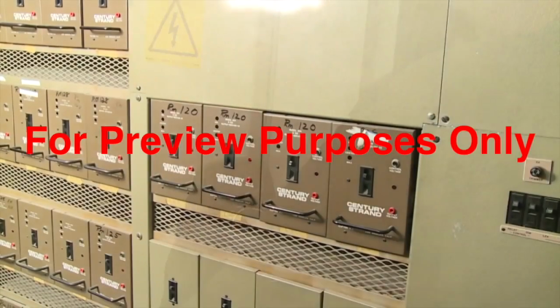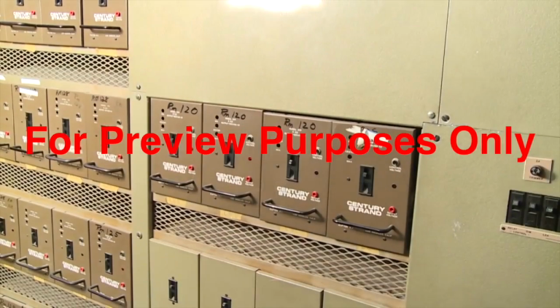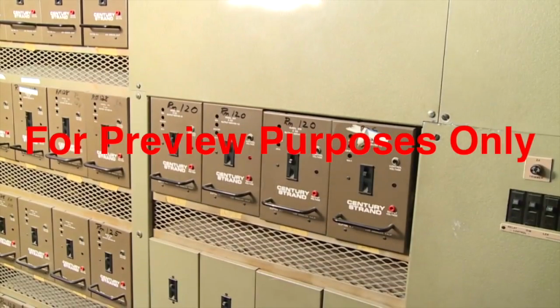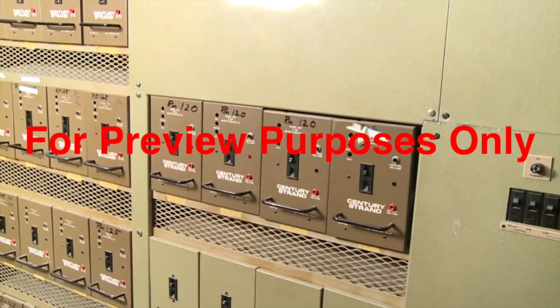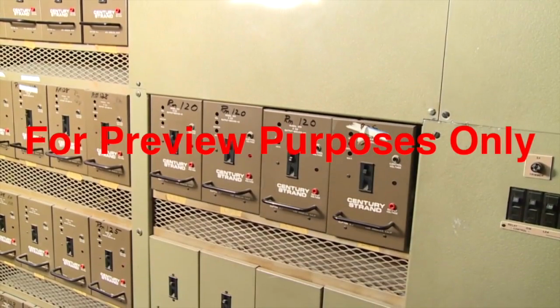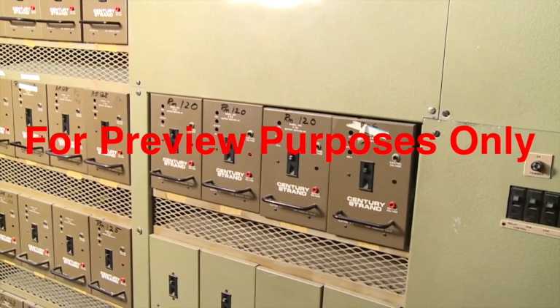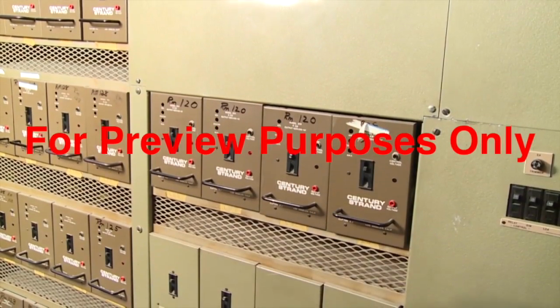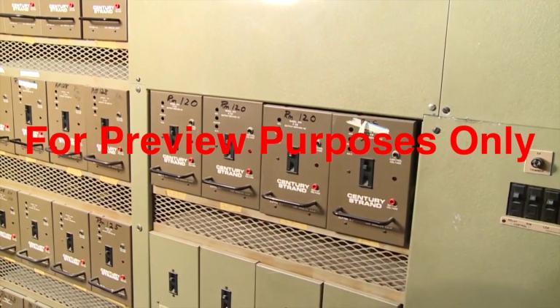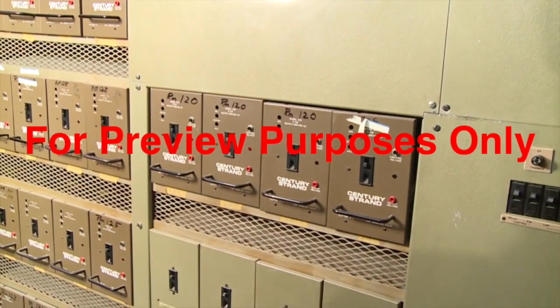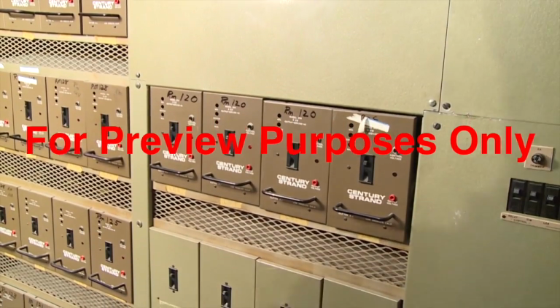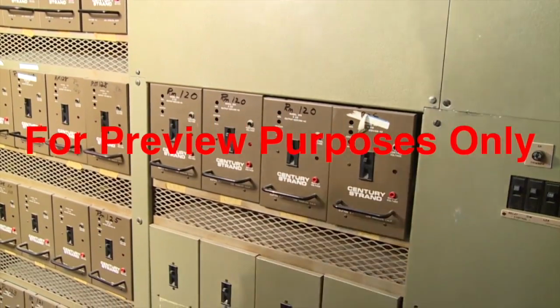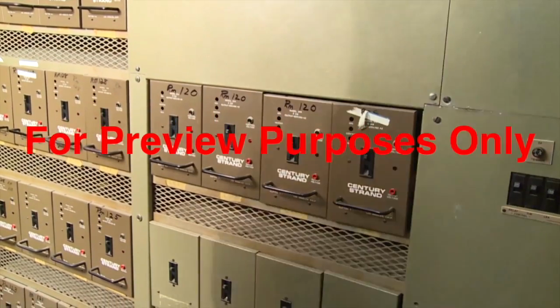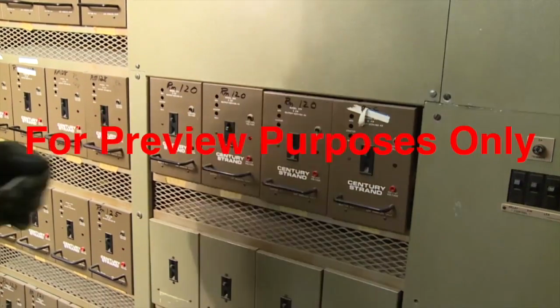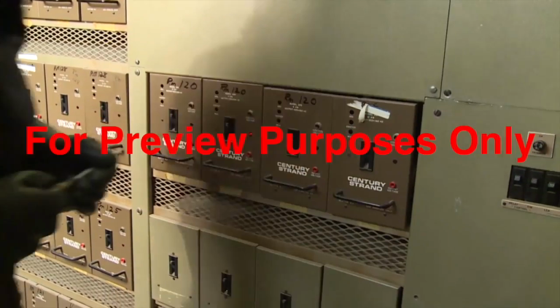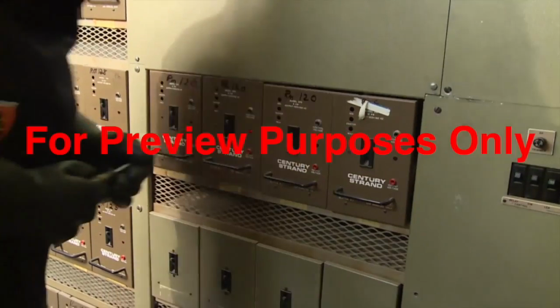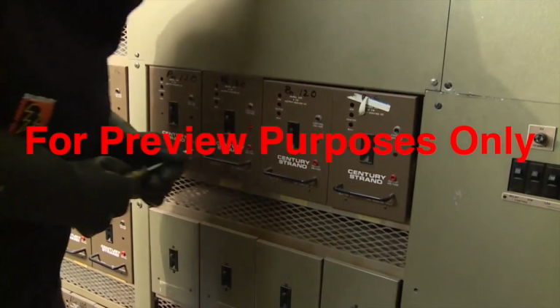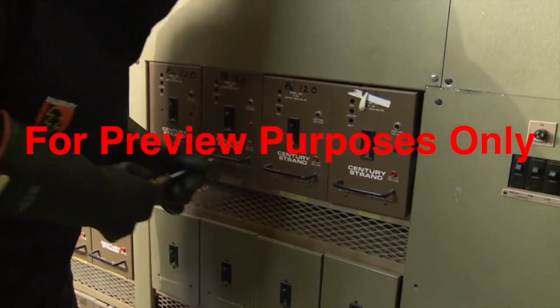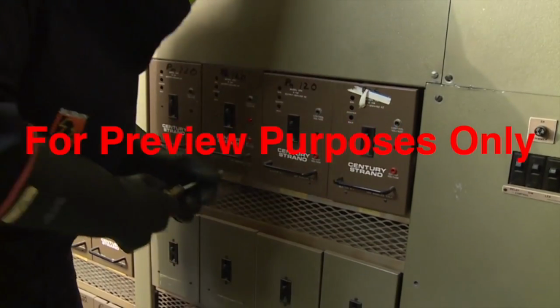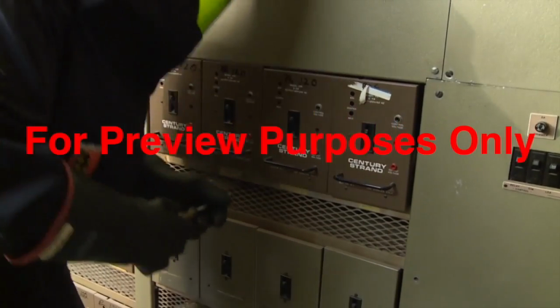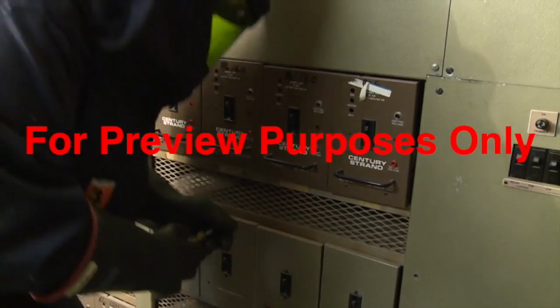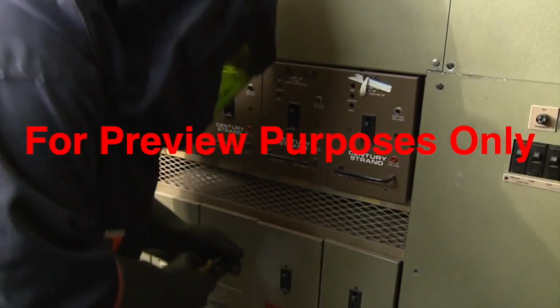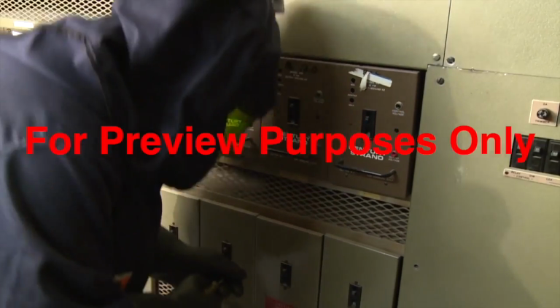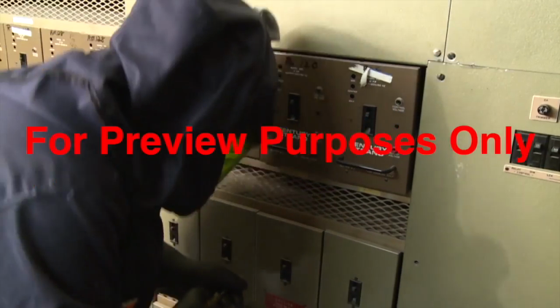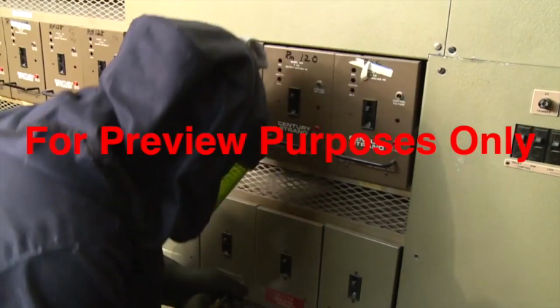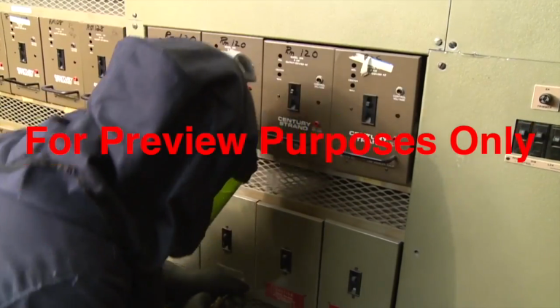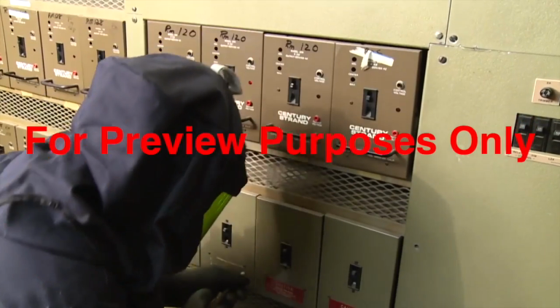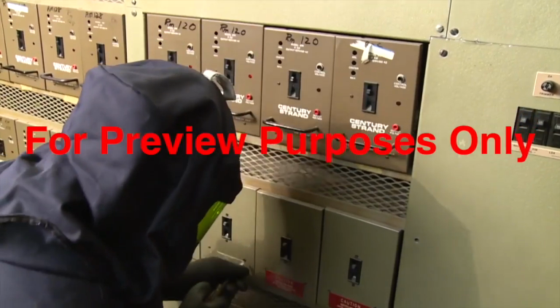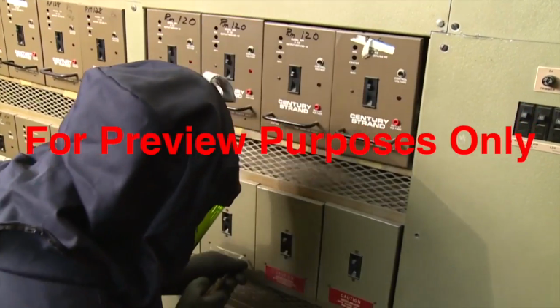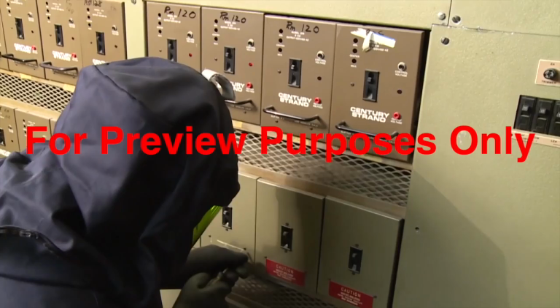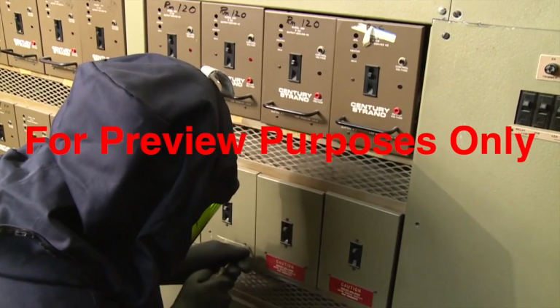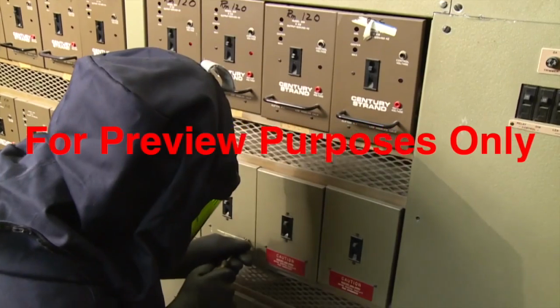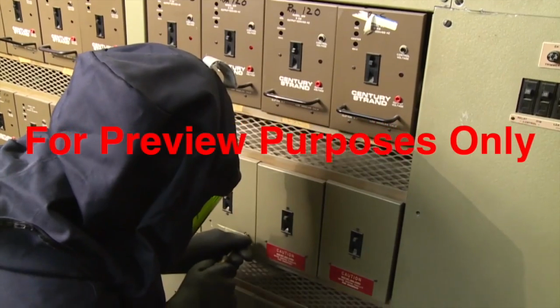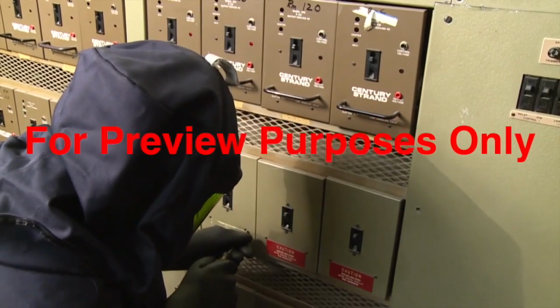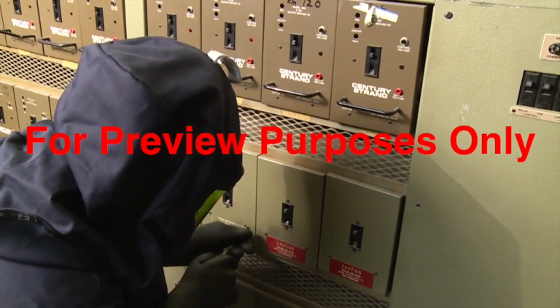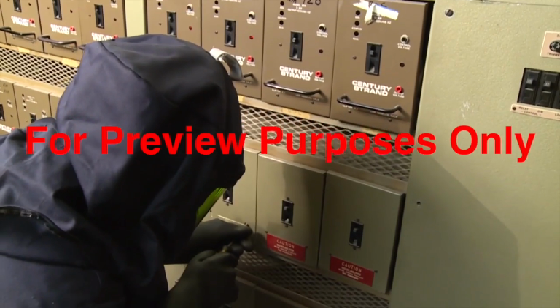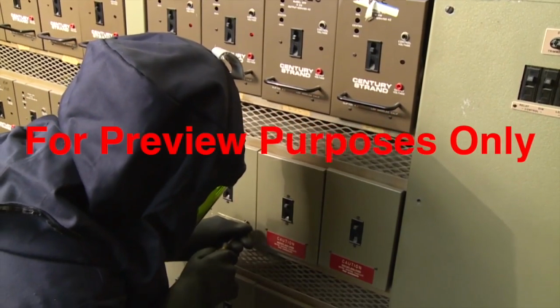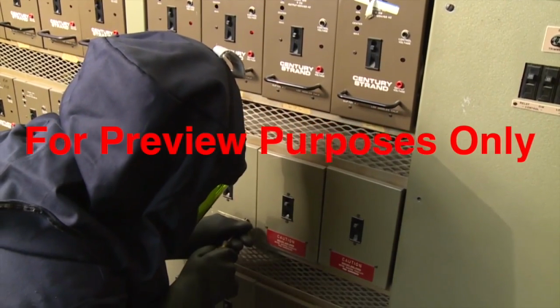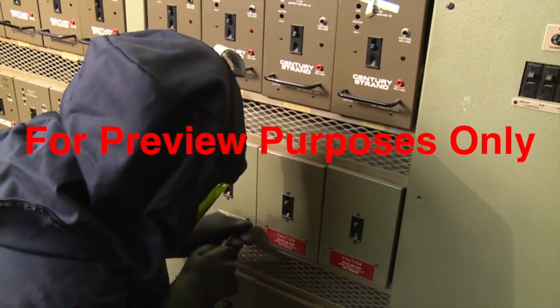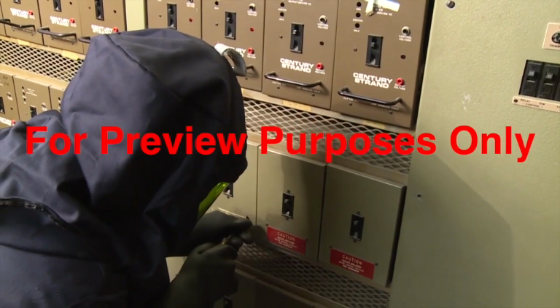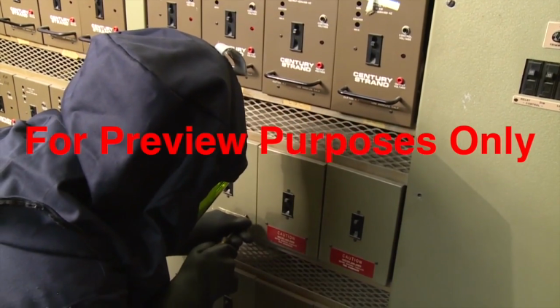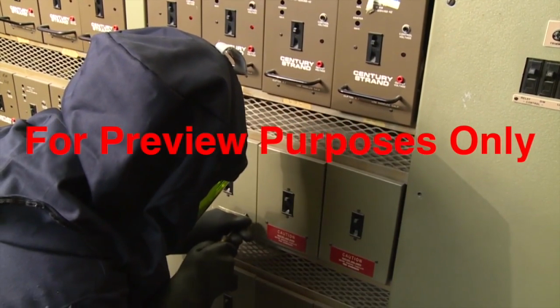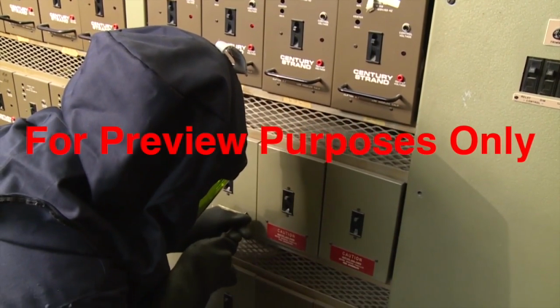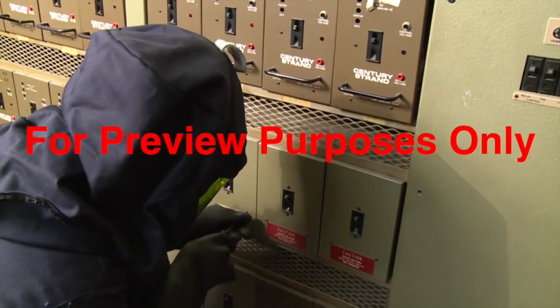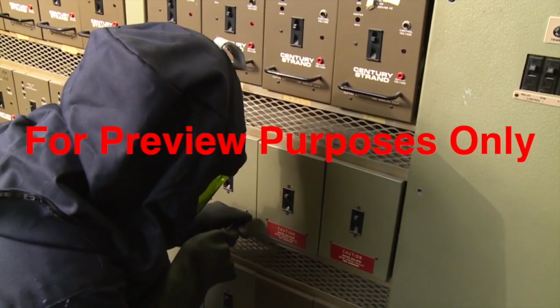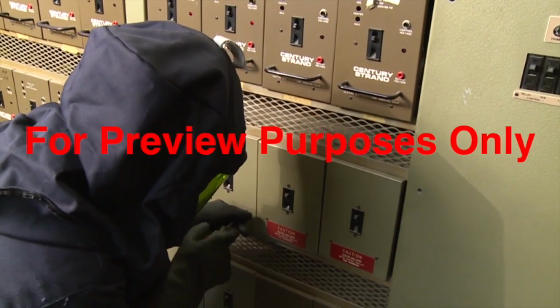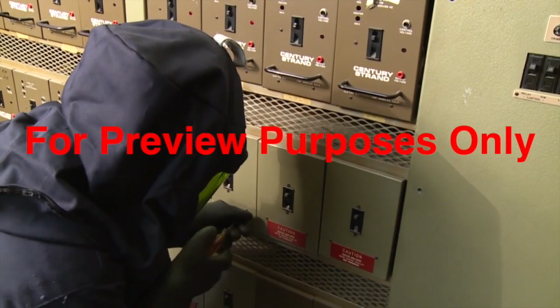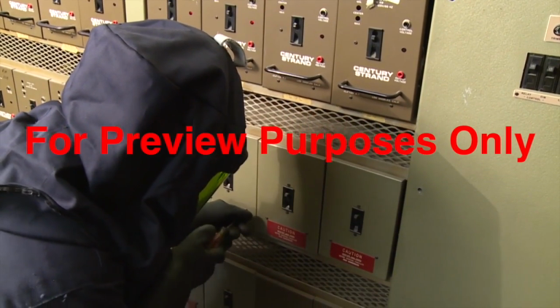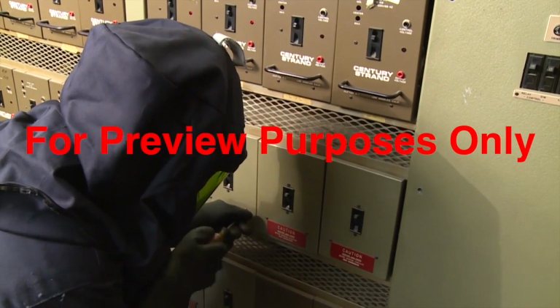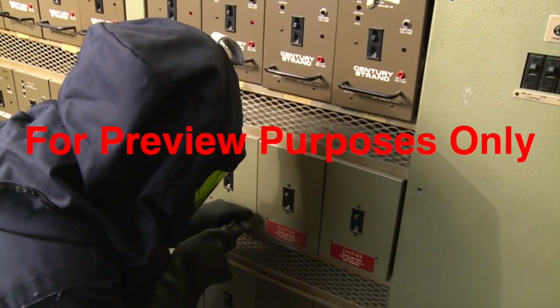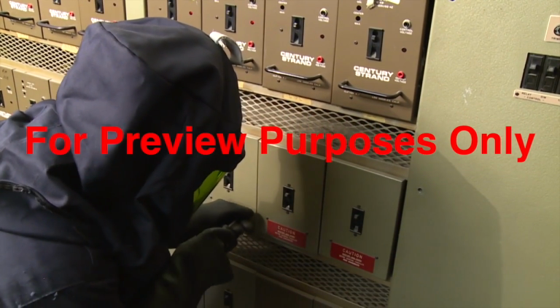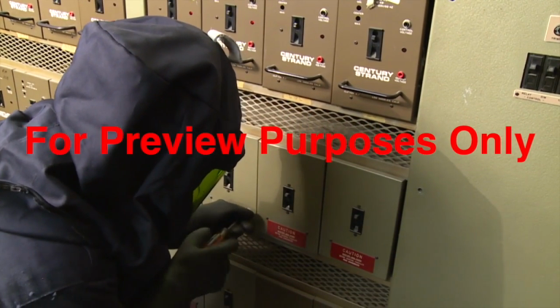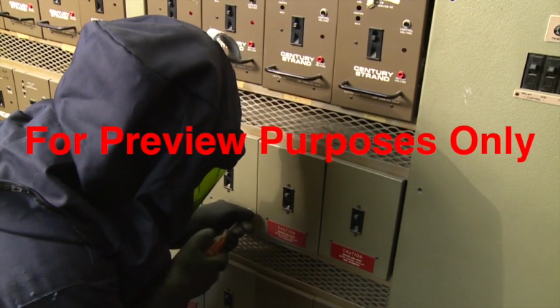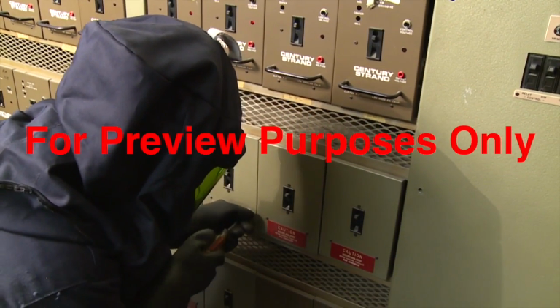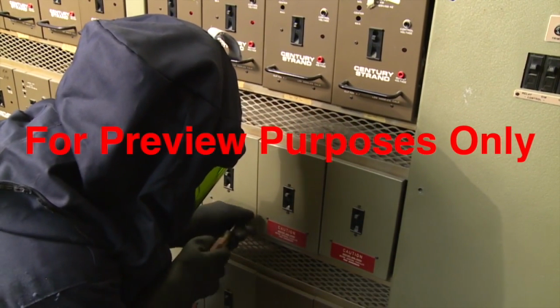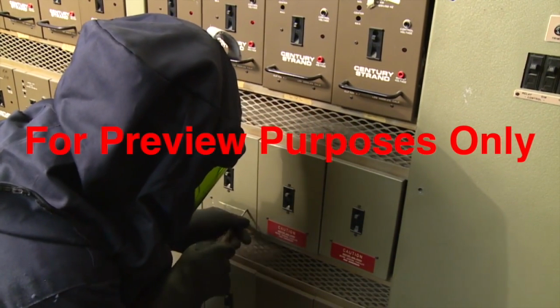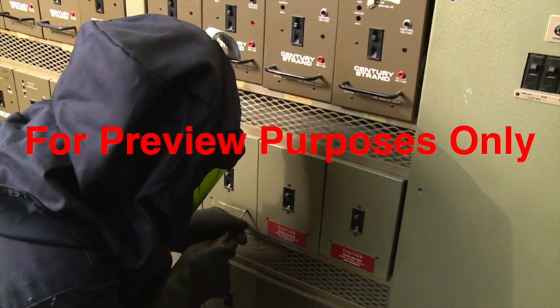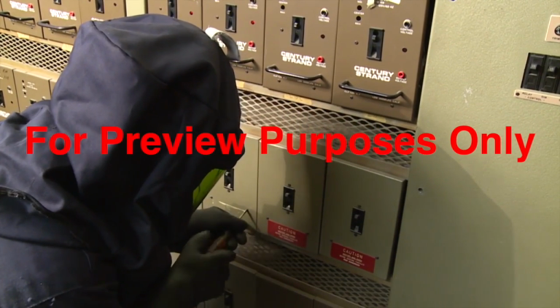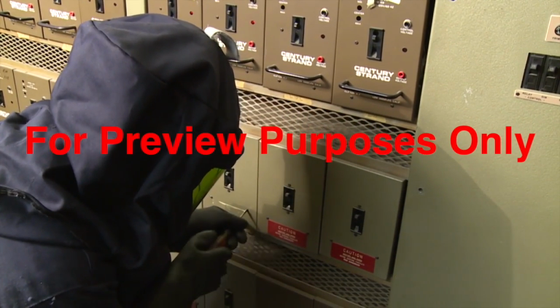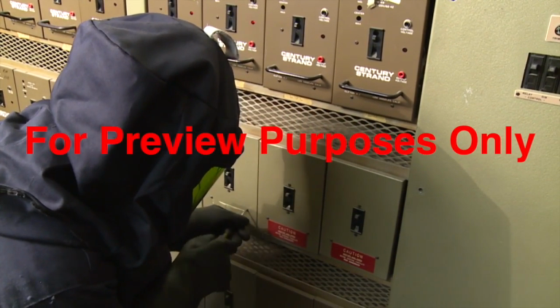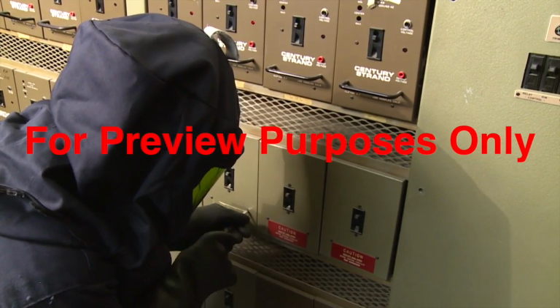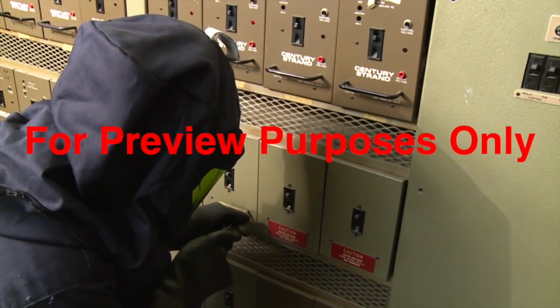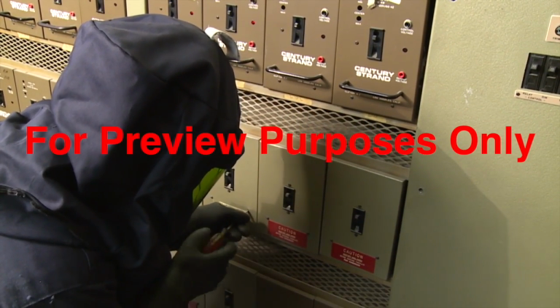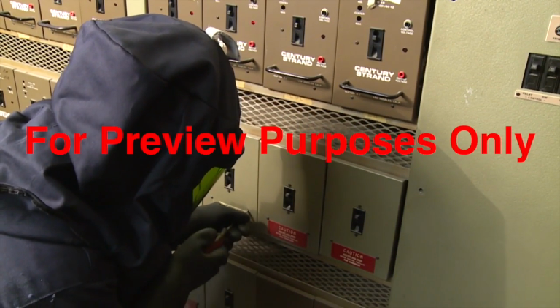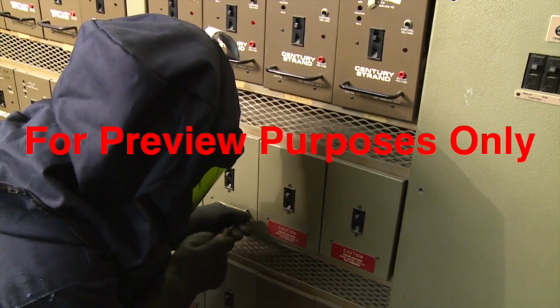Once these precautions have been taken, the equipment can be tested. Only when it is verified that the power is off does an electrically safe working condition exist. That's when actual maintenance or repair of the equipment can begin without any risk of arc flash or electric shock.